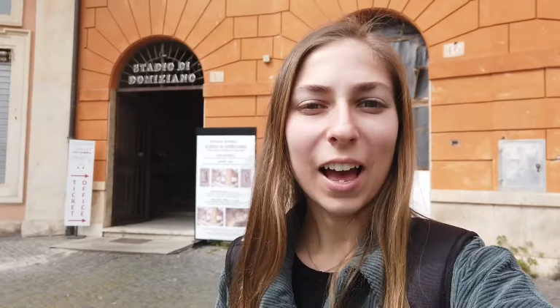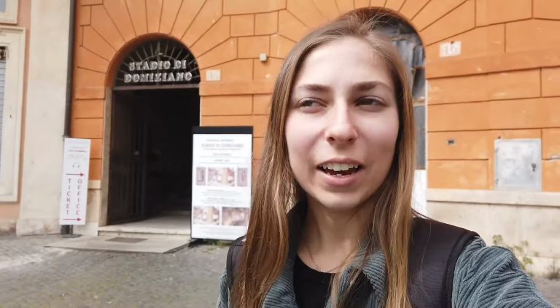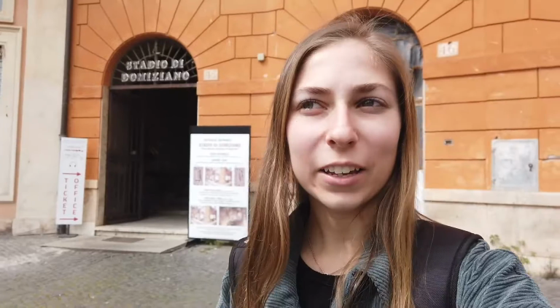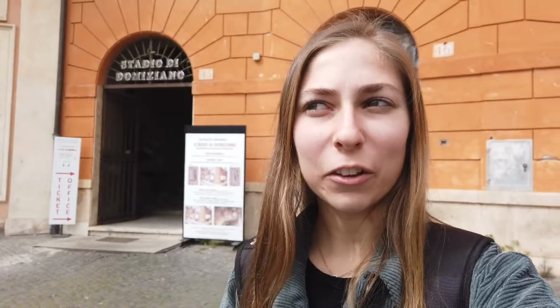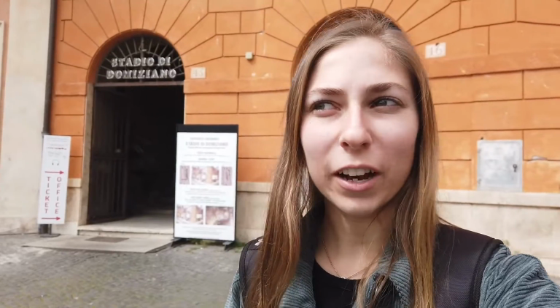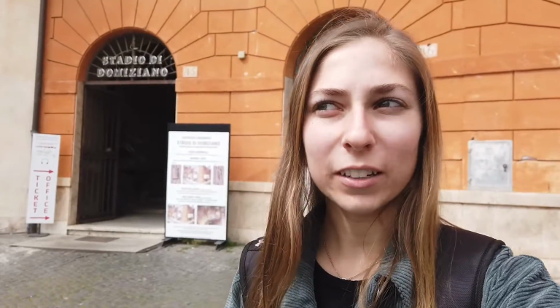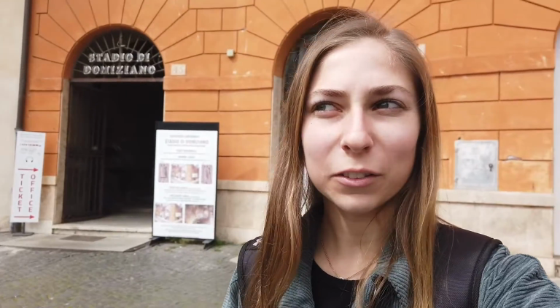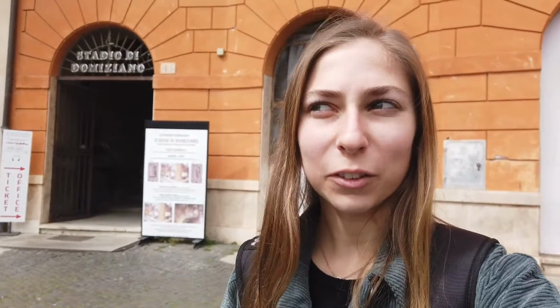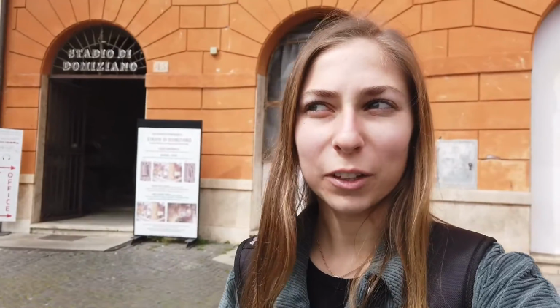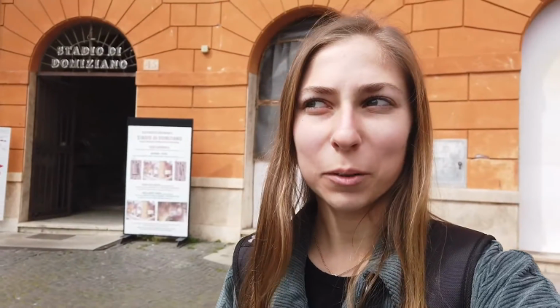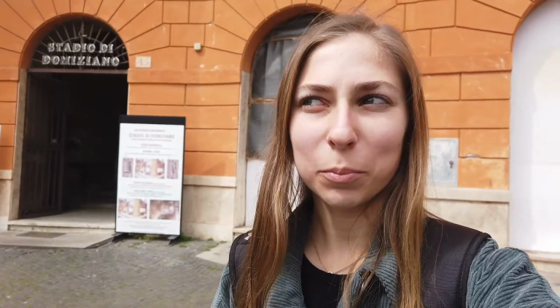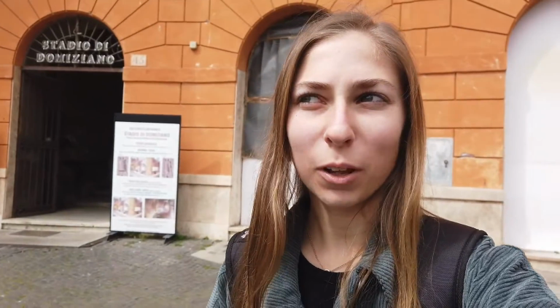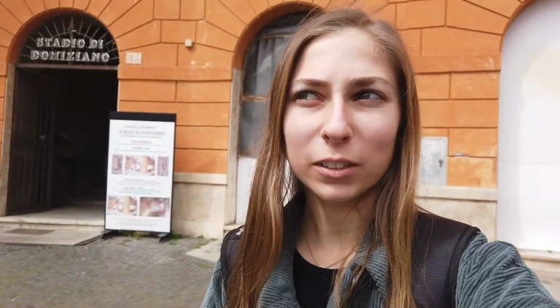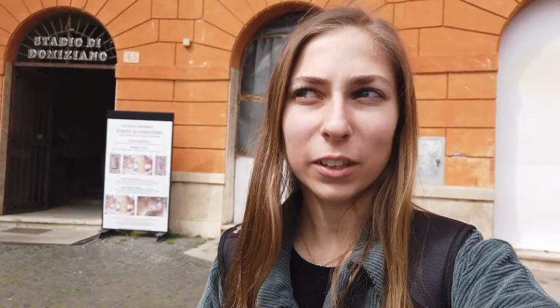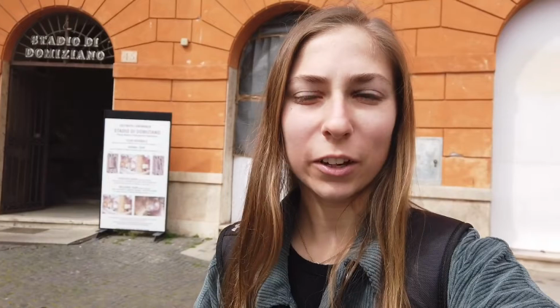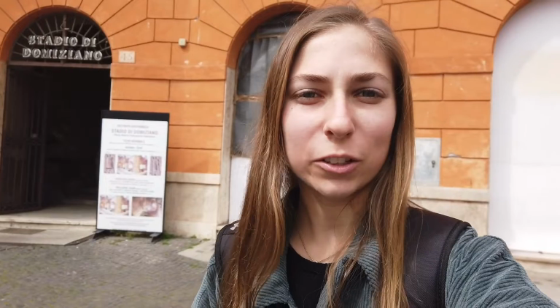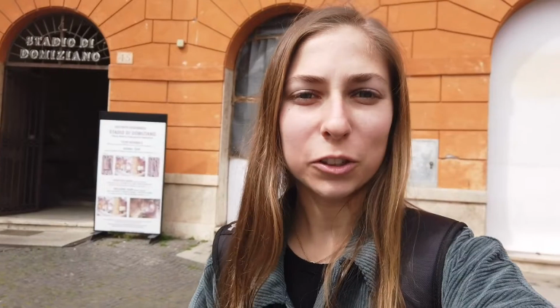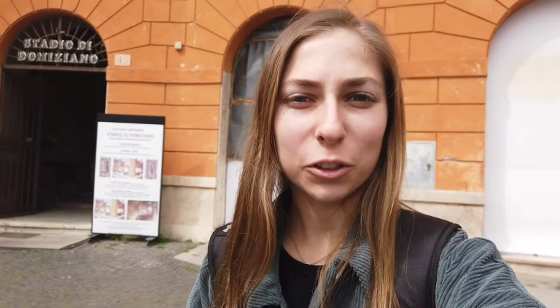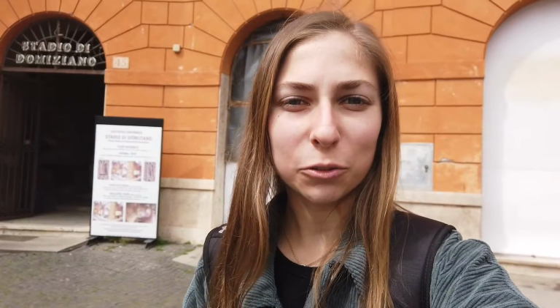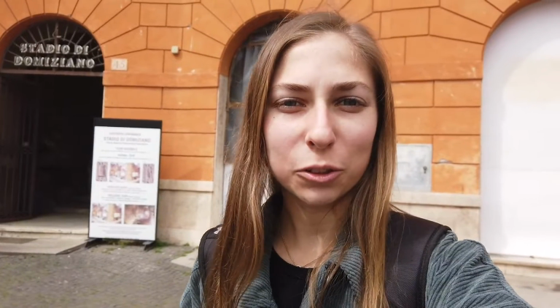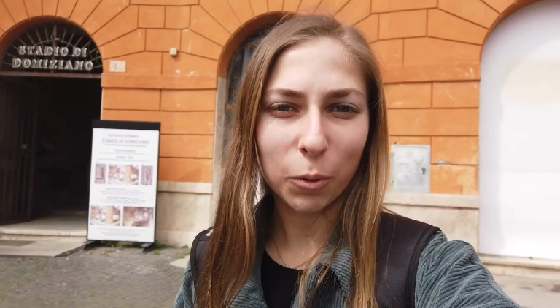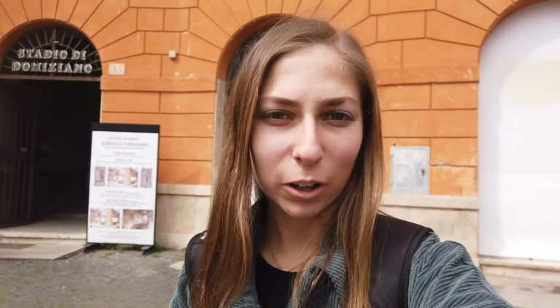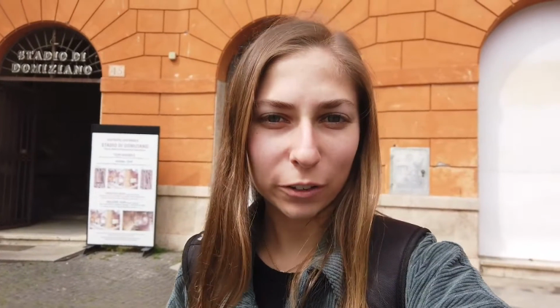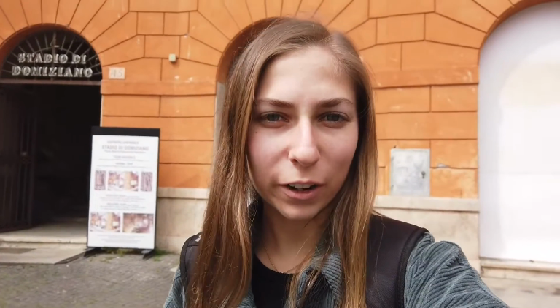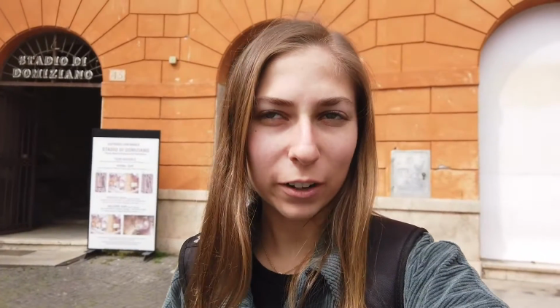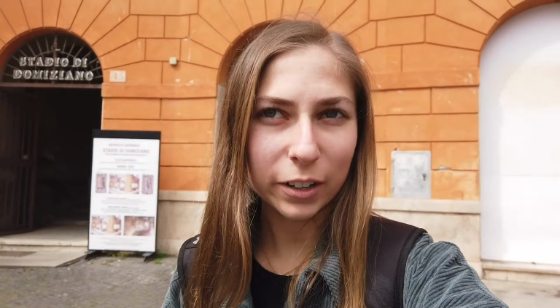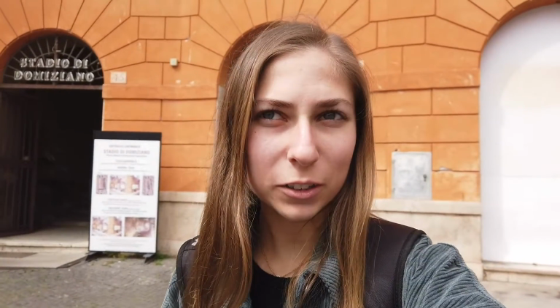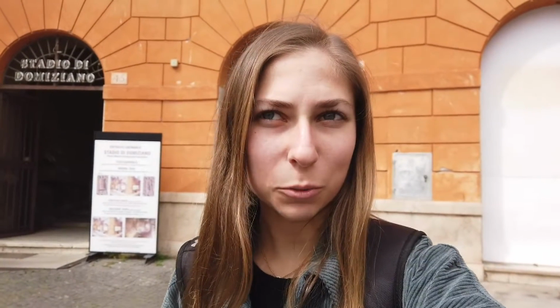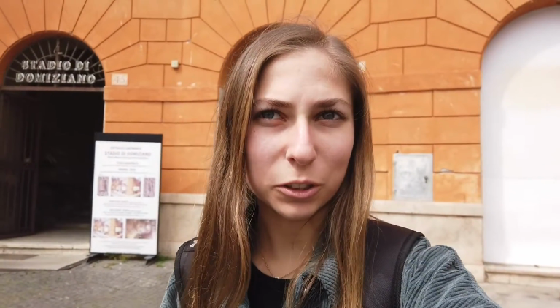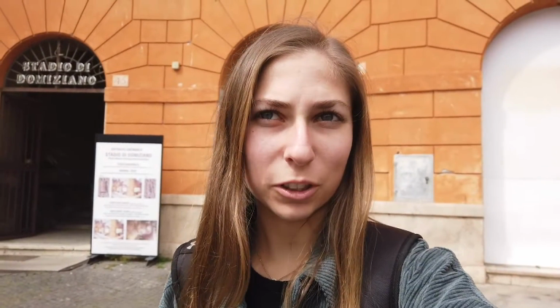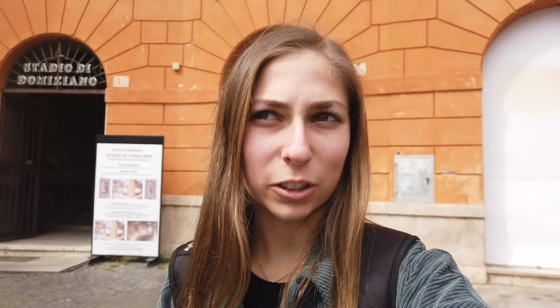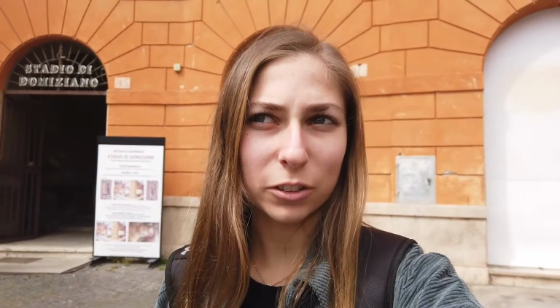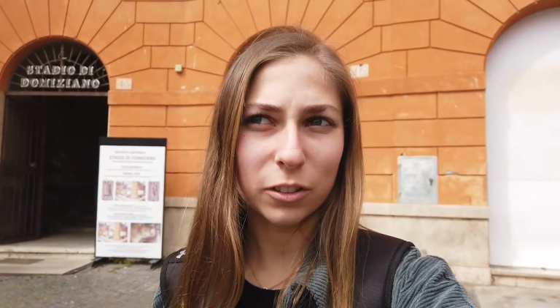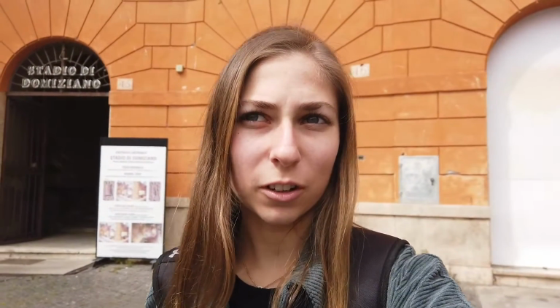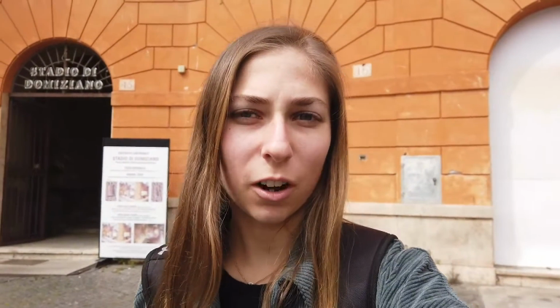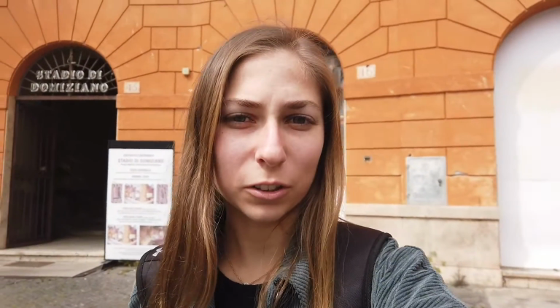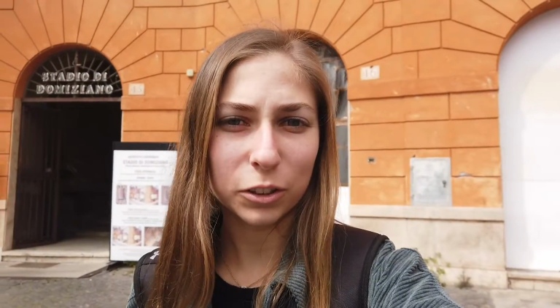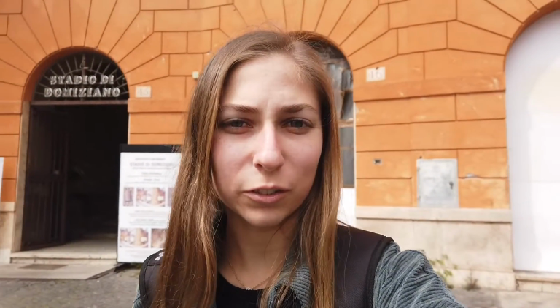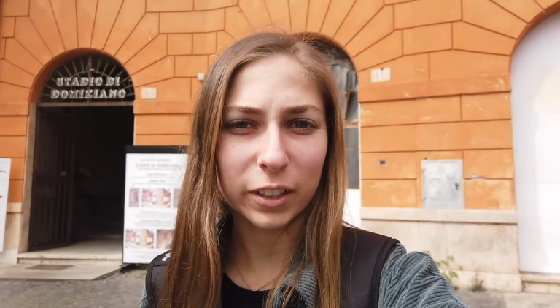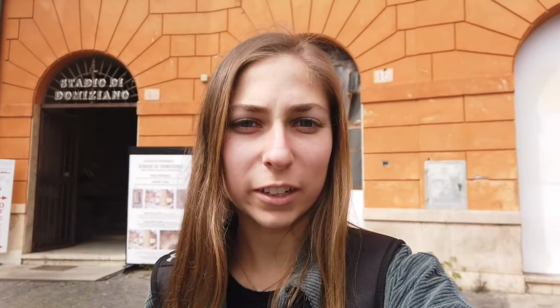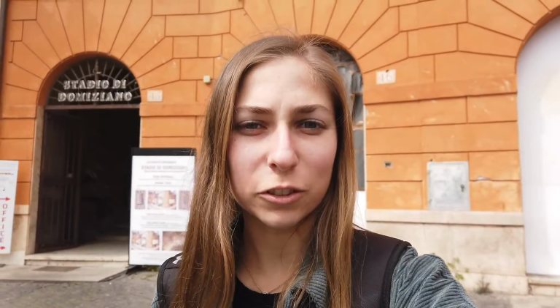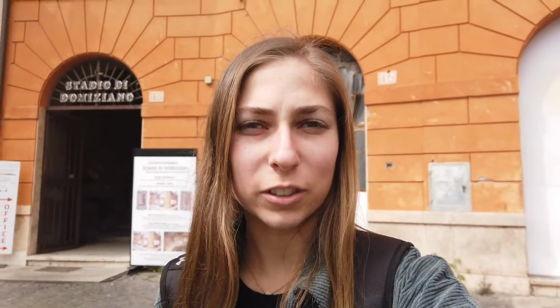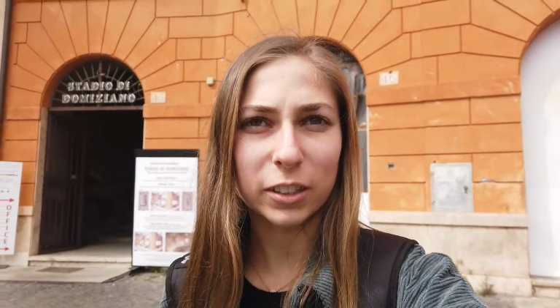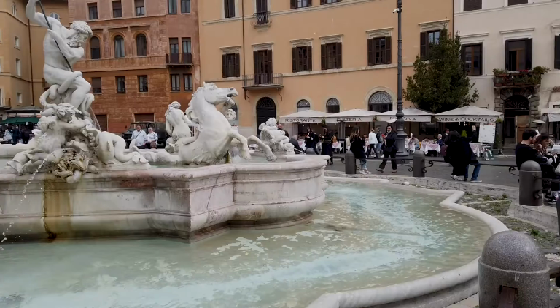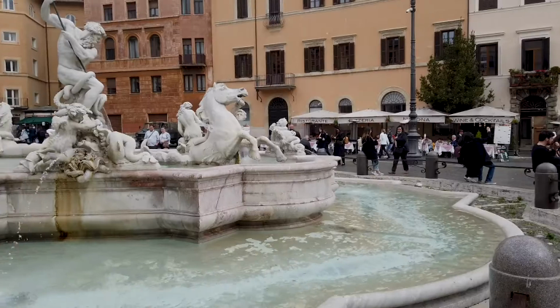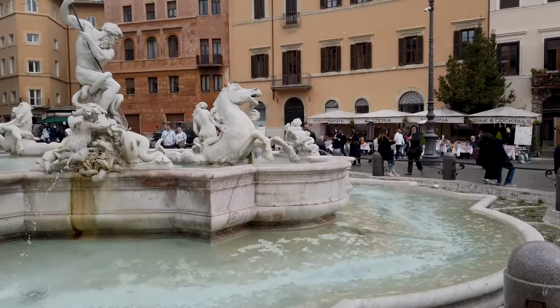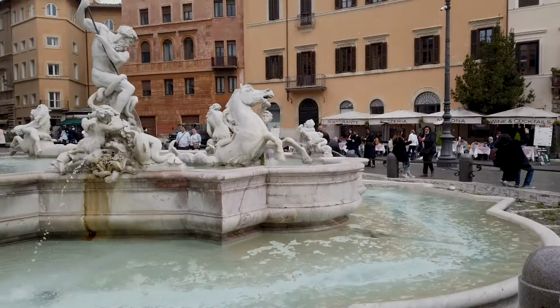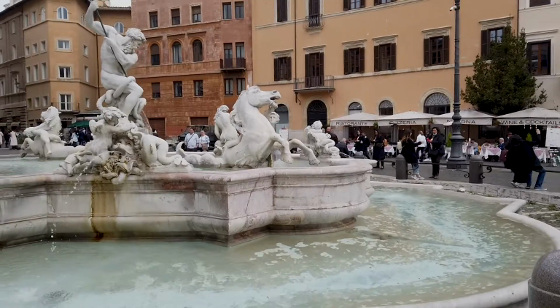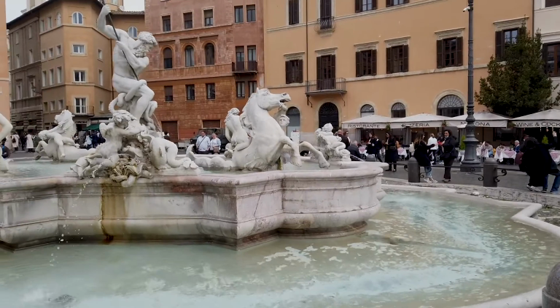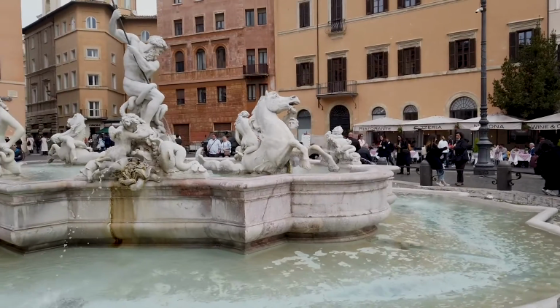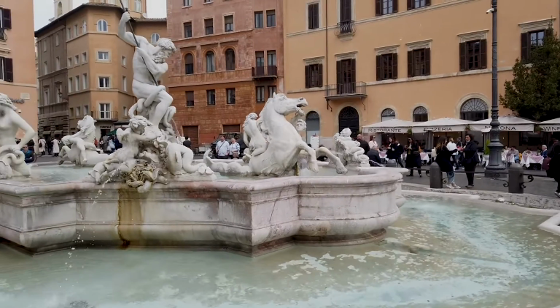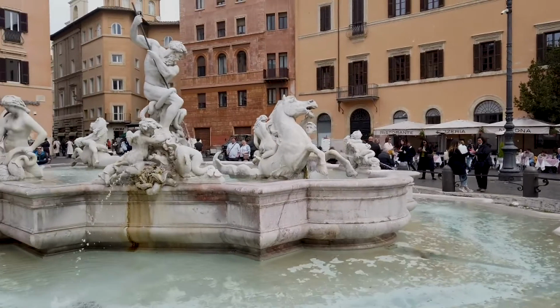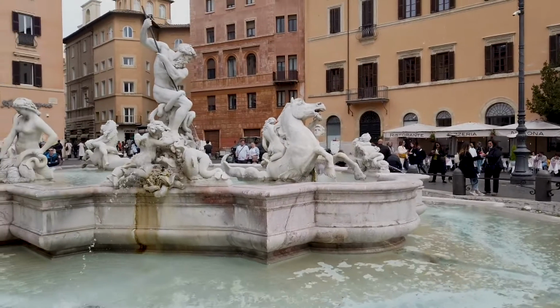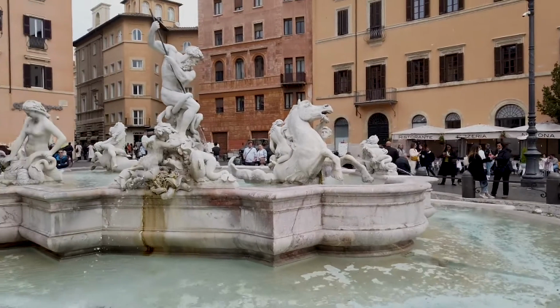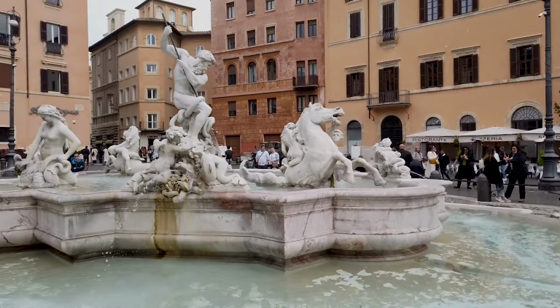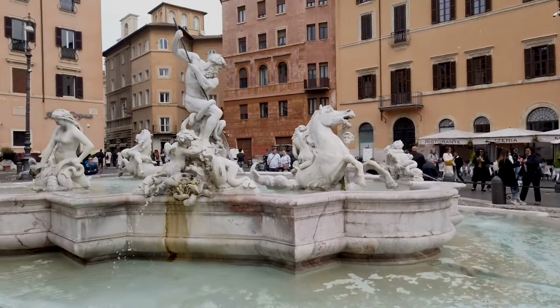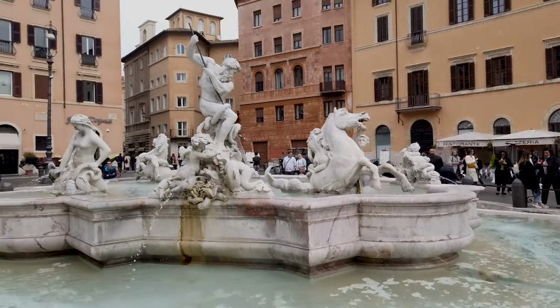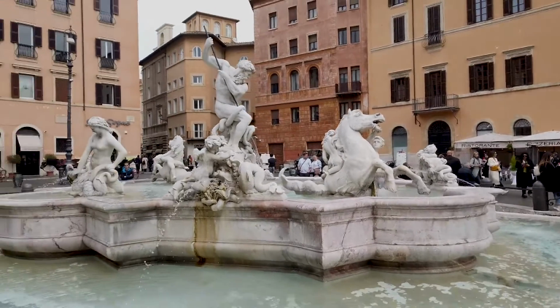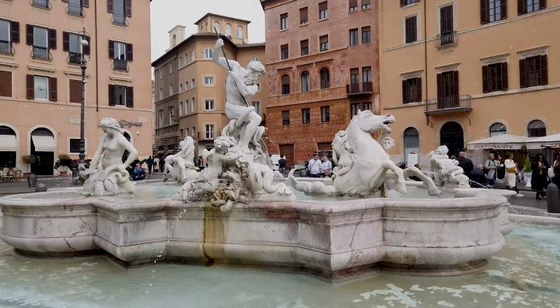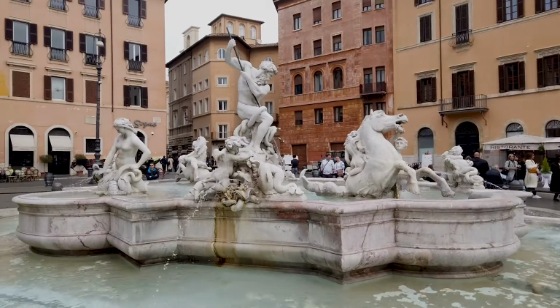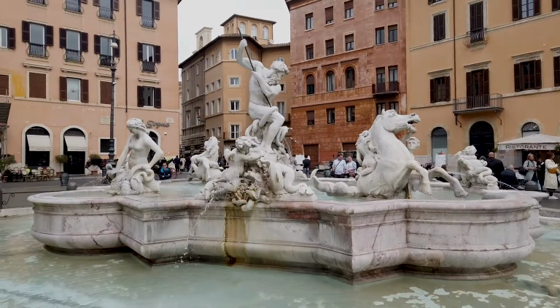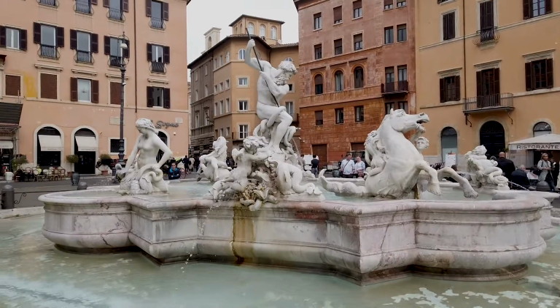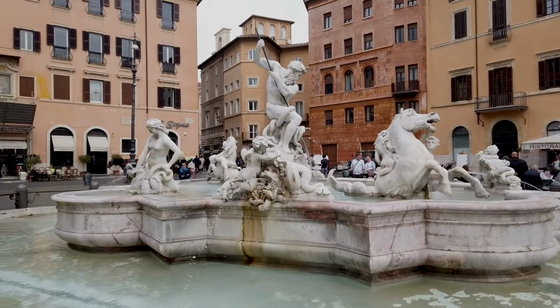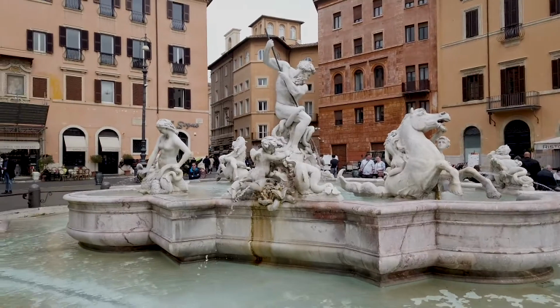At either end of the plaza there are two smaller fountains which are also really interesting. These two fountains are made out of pink marble.